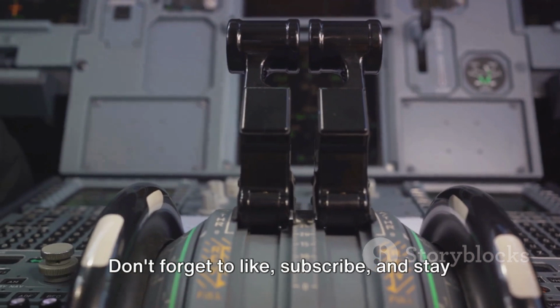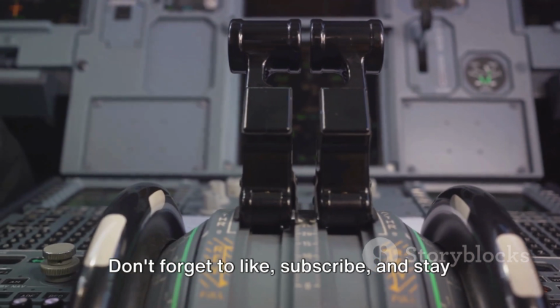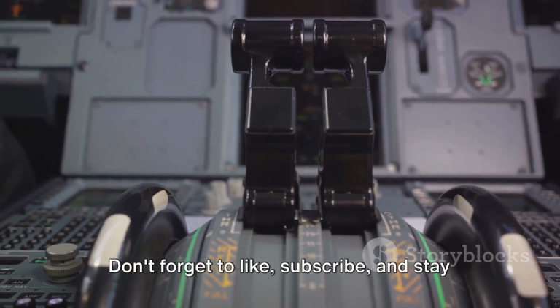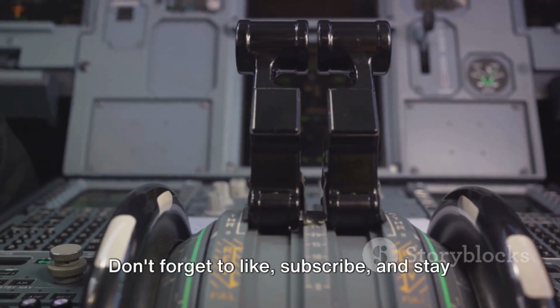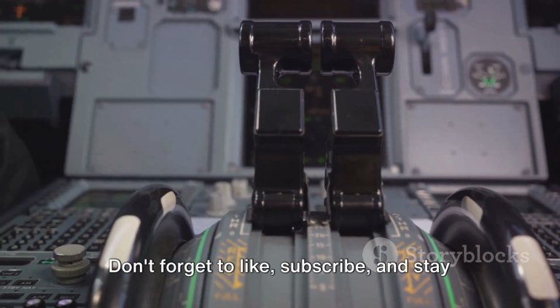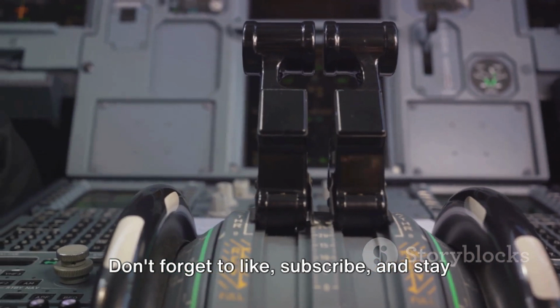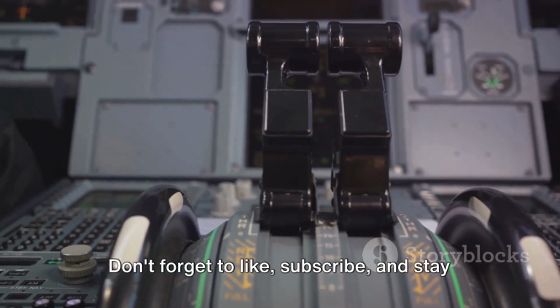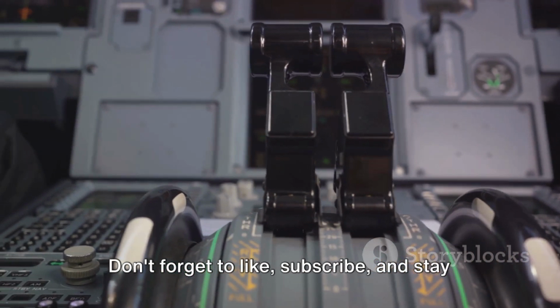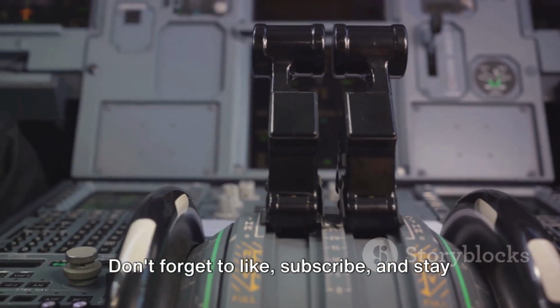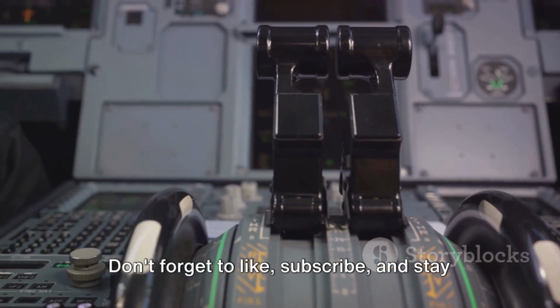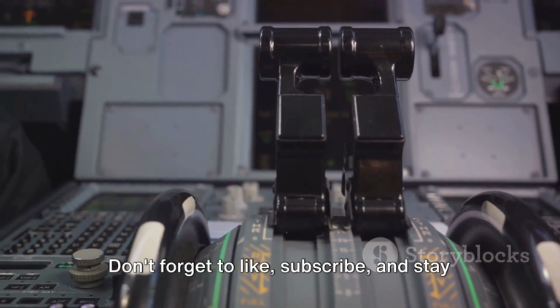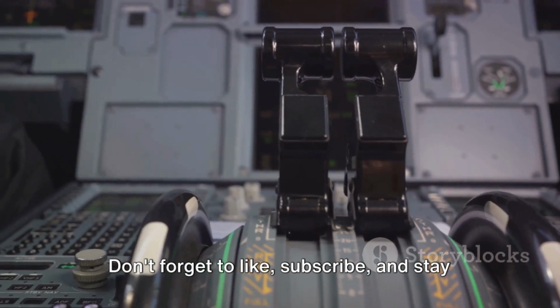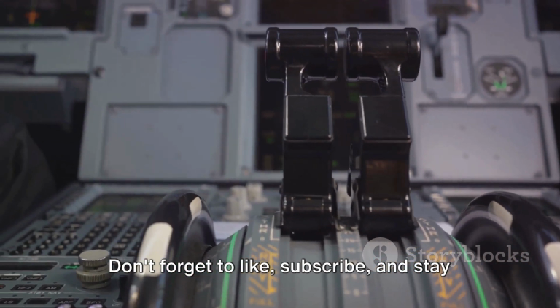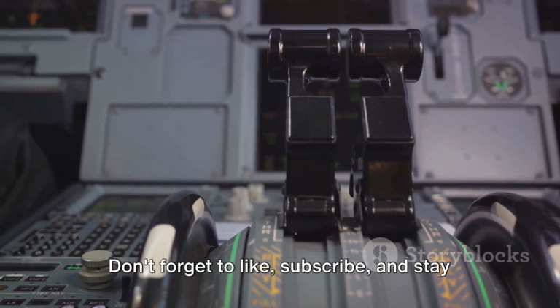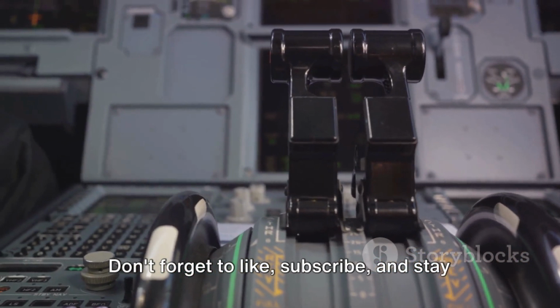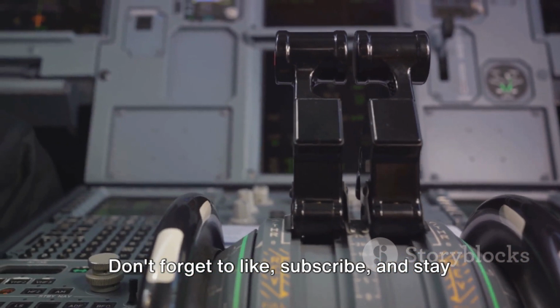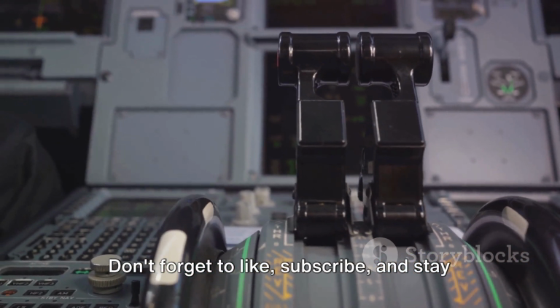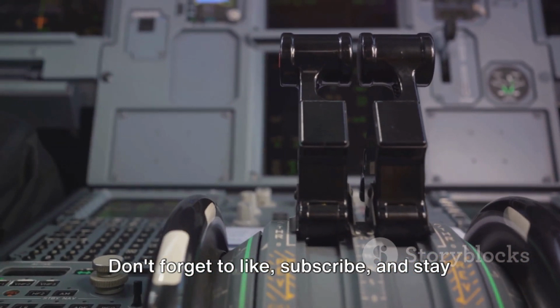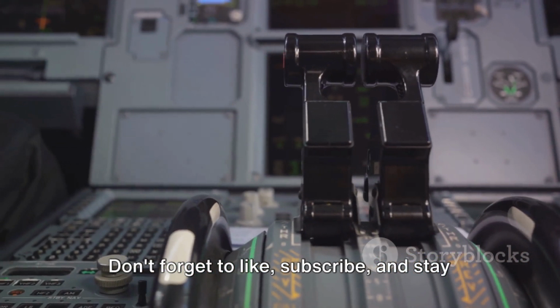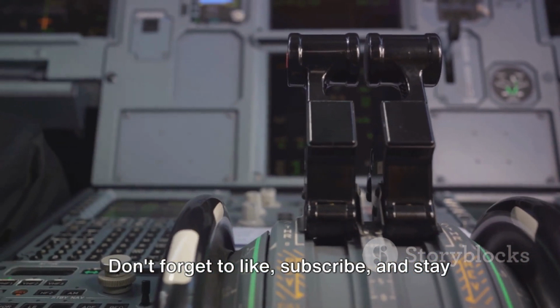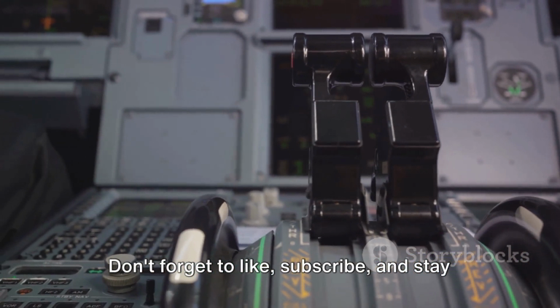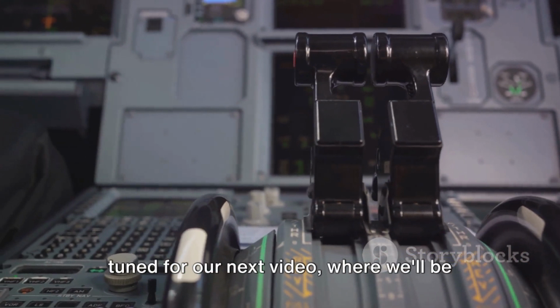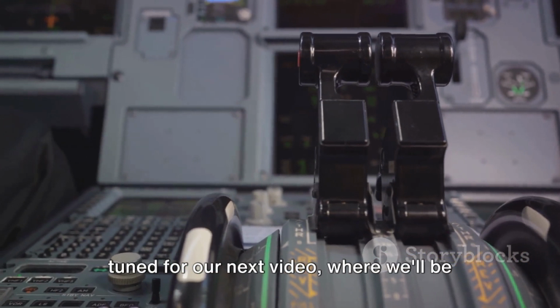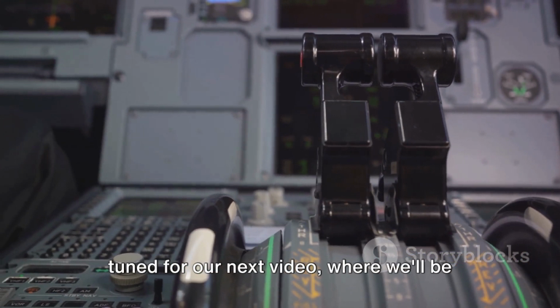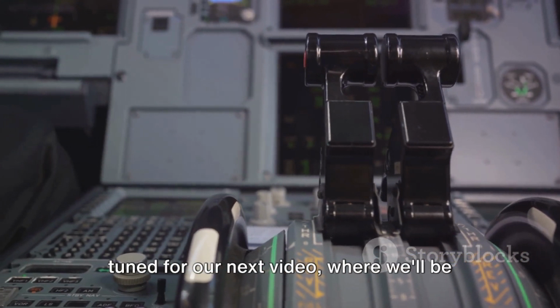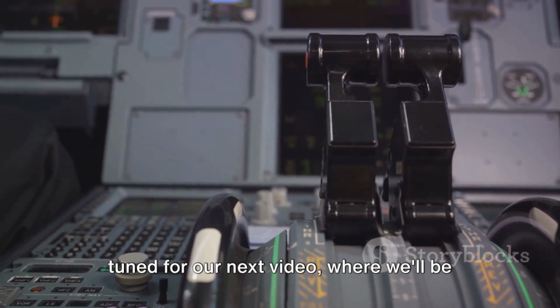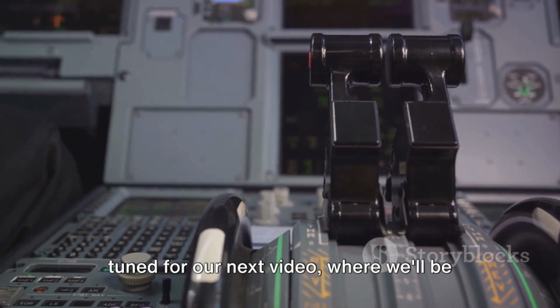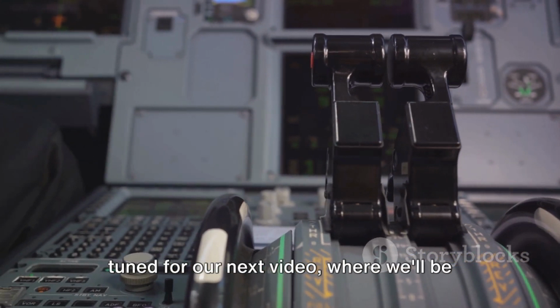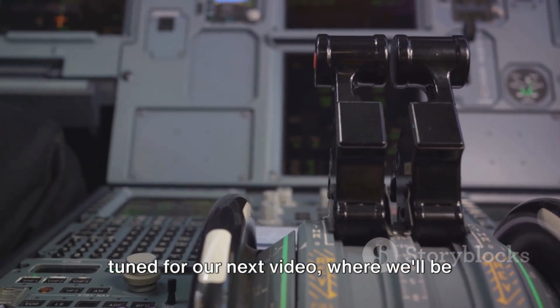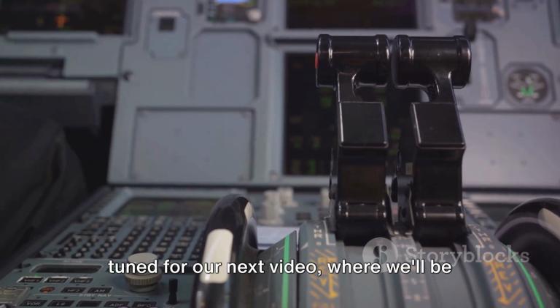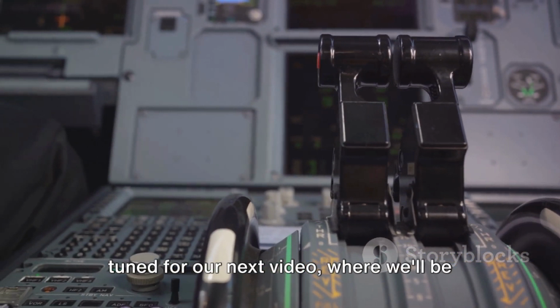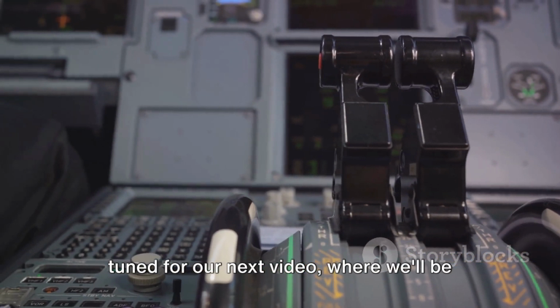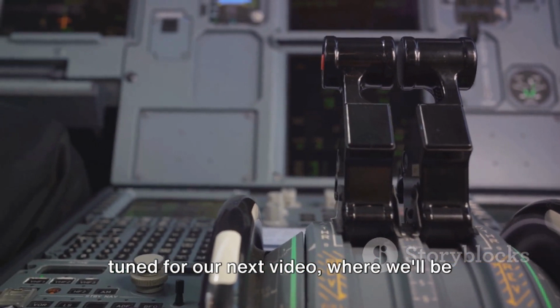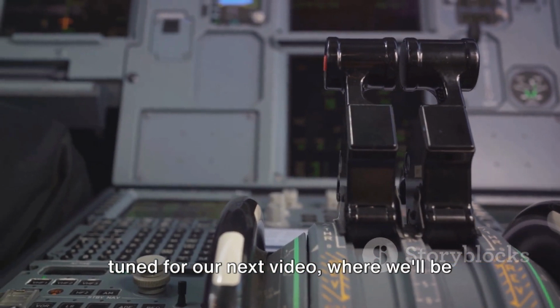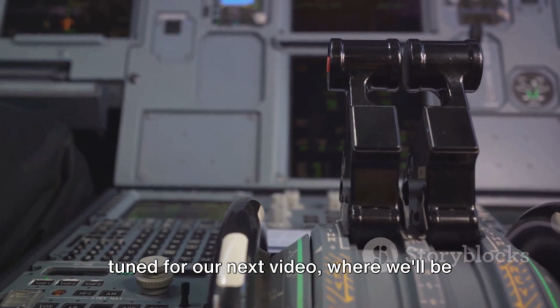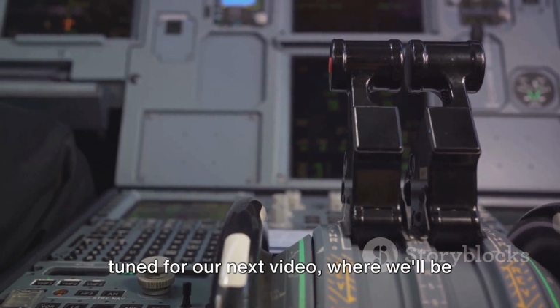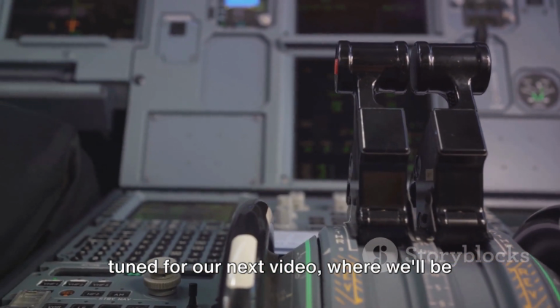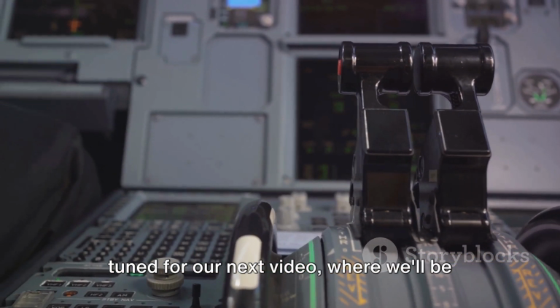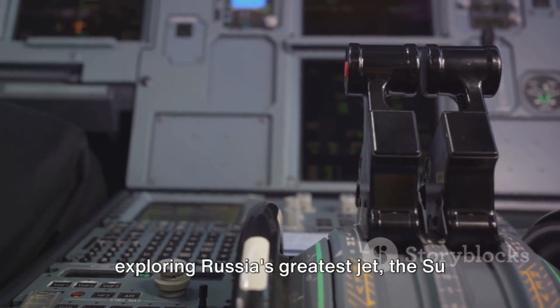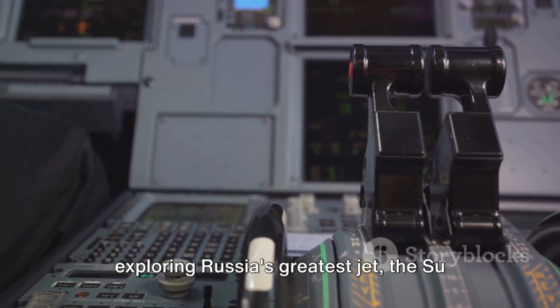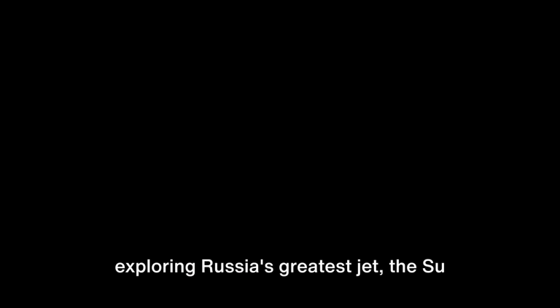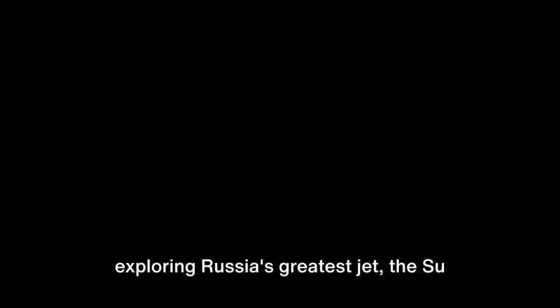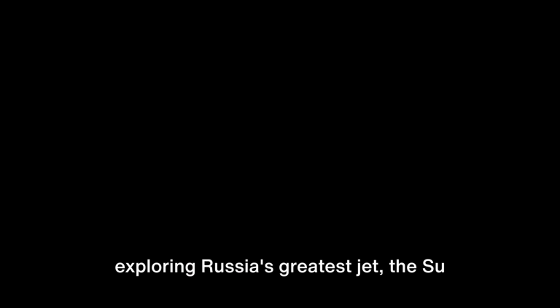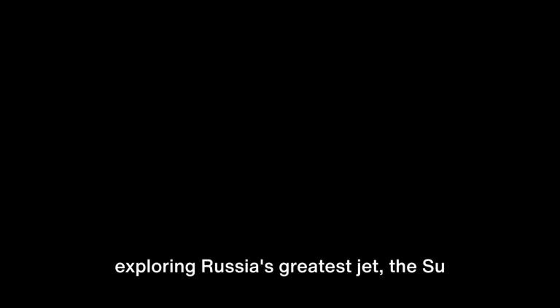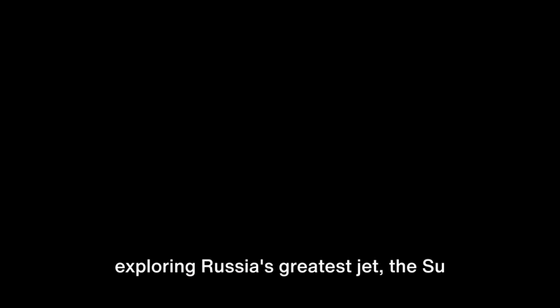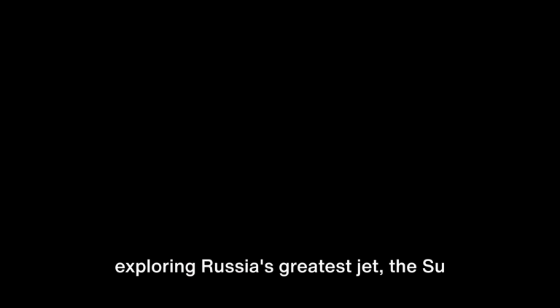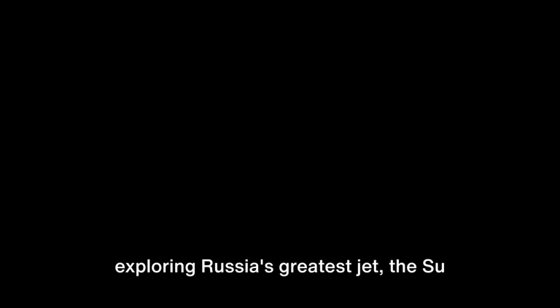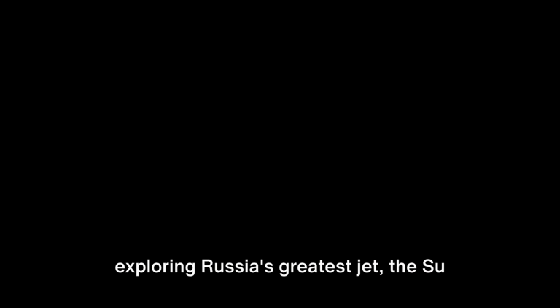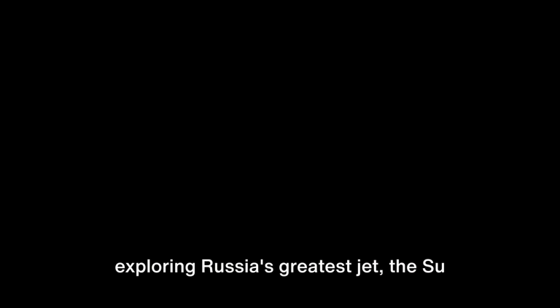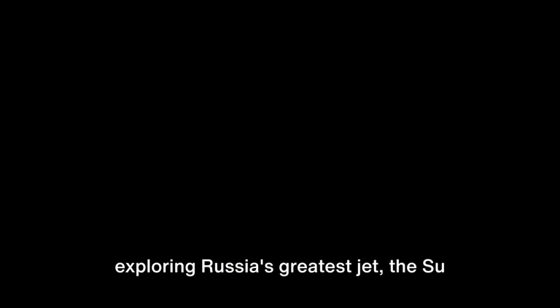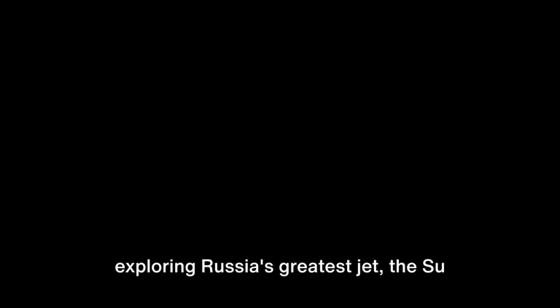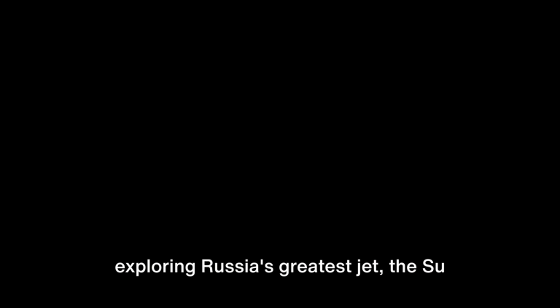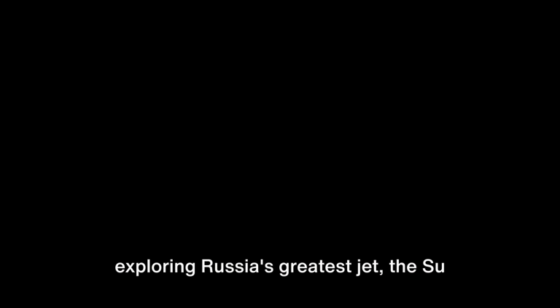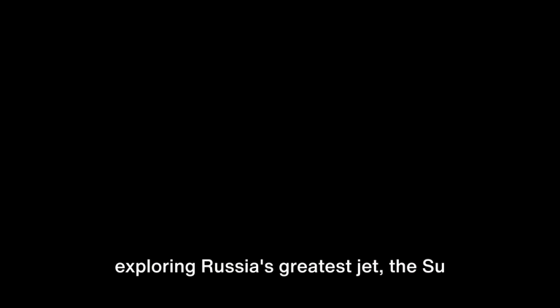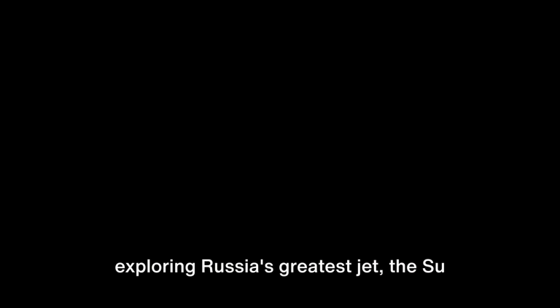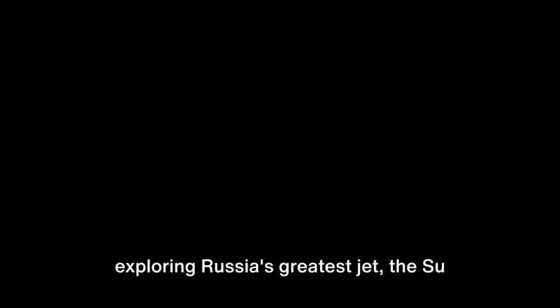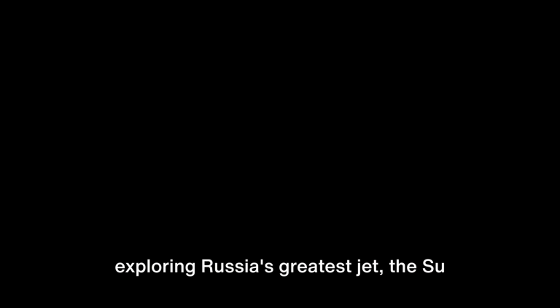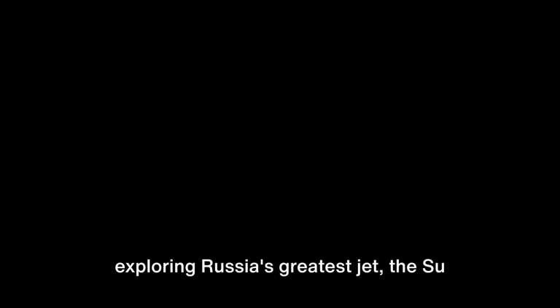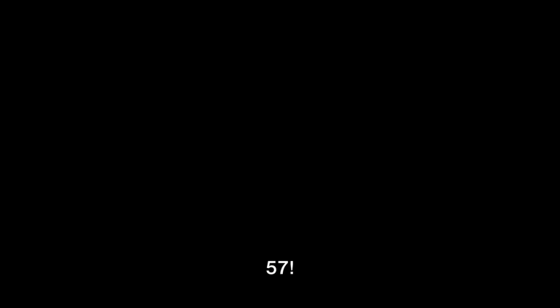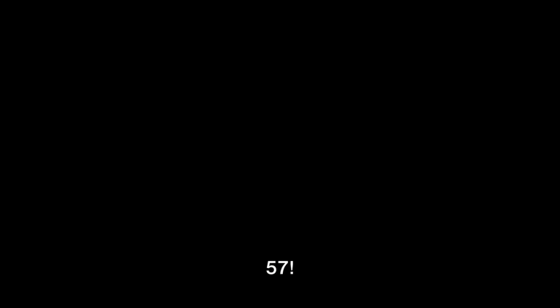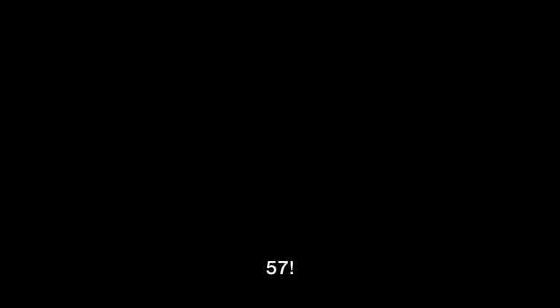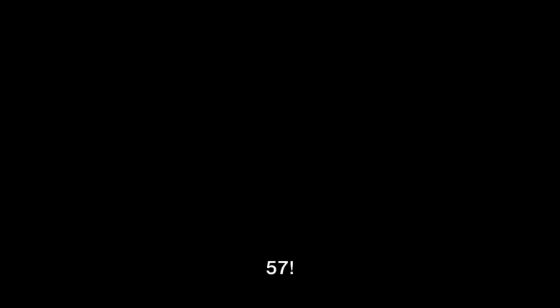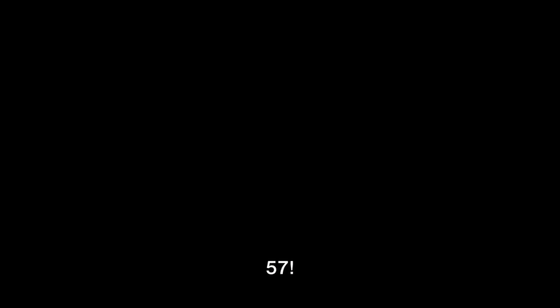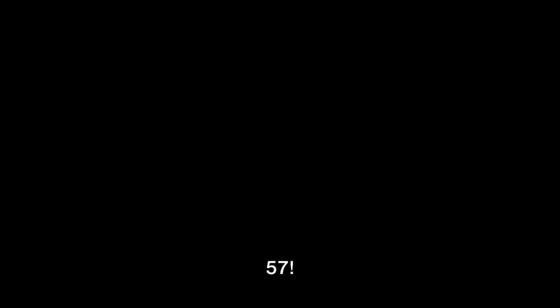Don't forget to like, subscribe, and stay tuned for our next video, where we'll be exploring Russia's greatest jet, the Su-57.